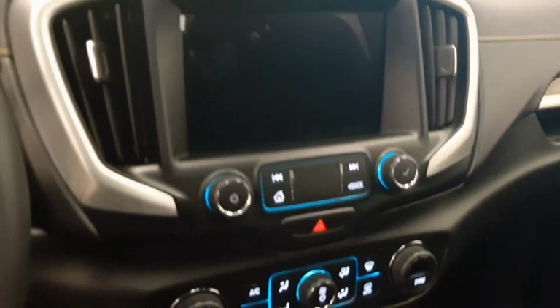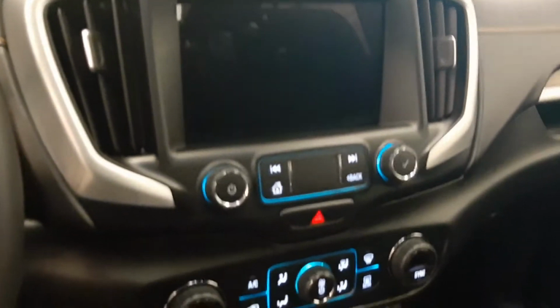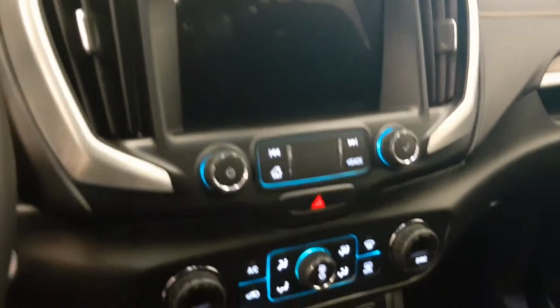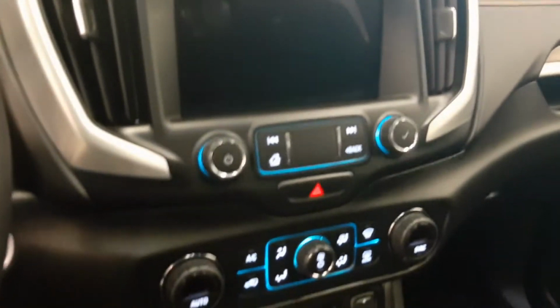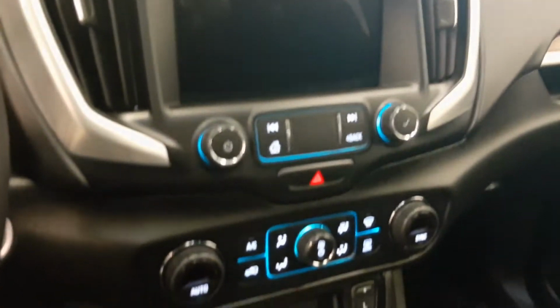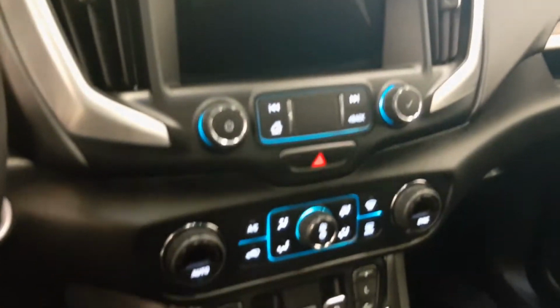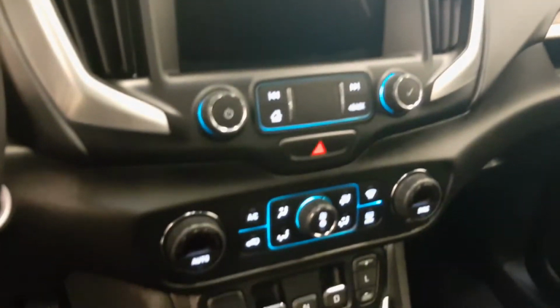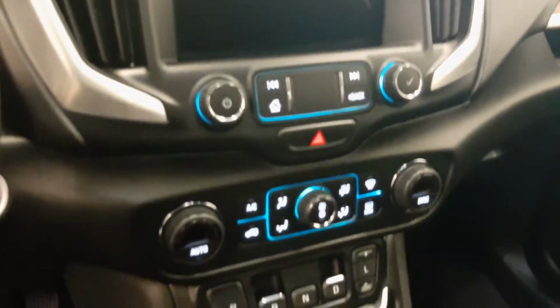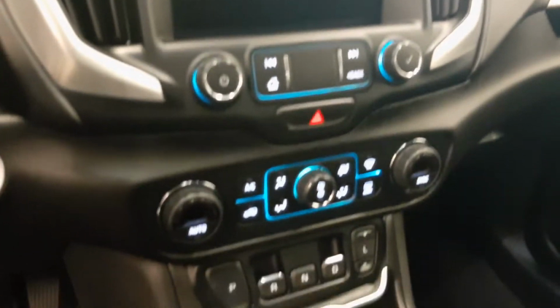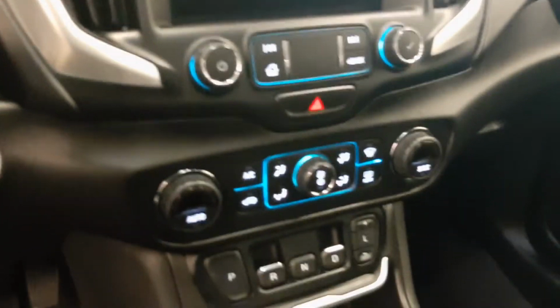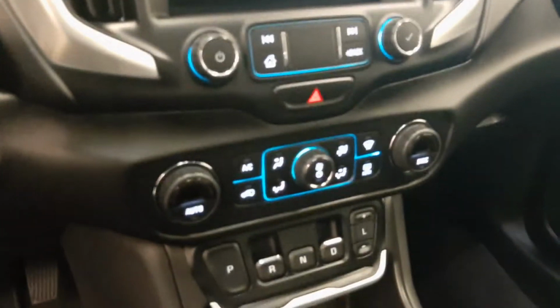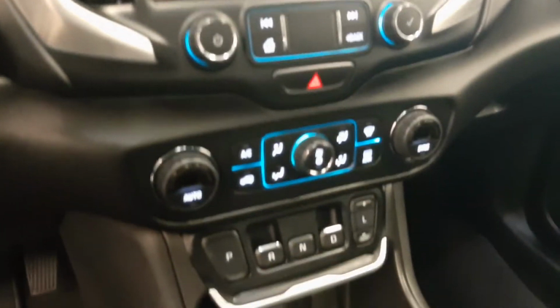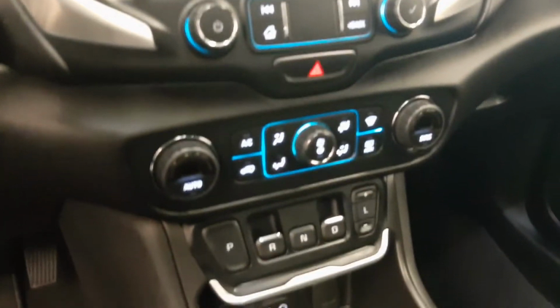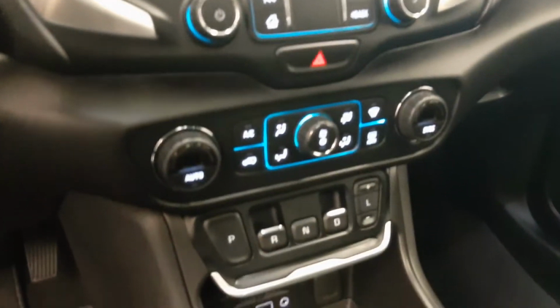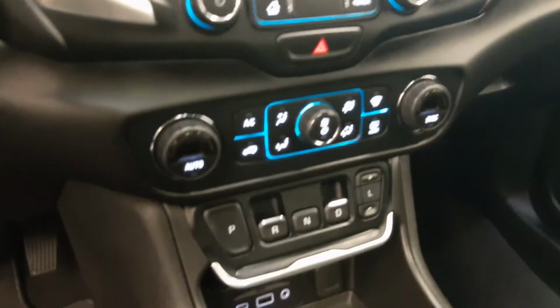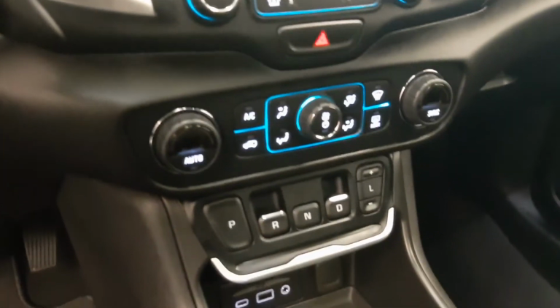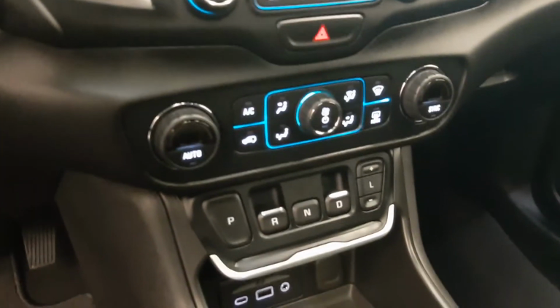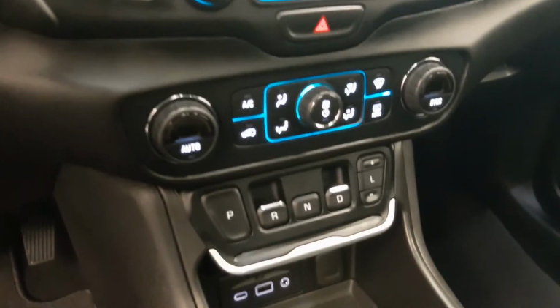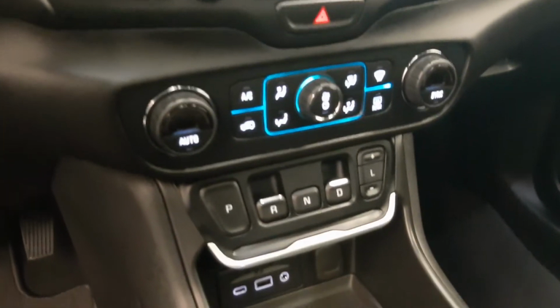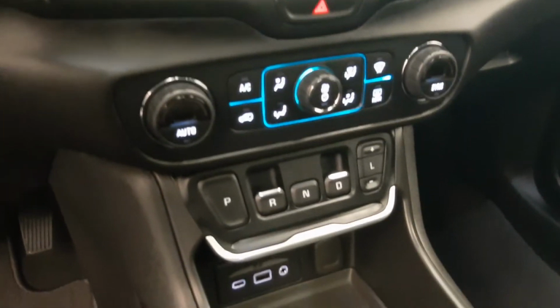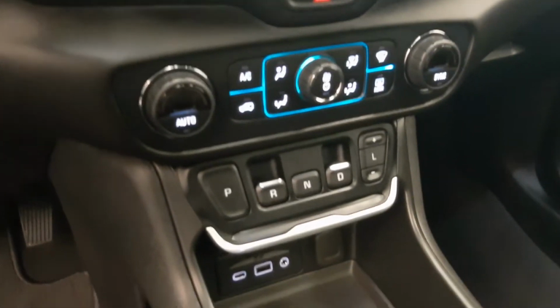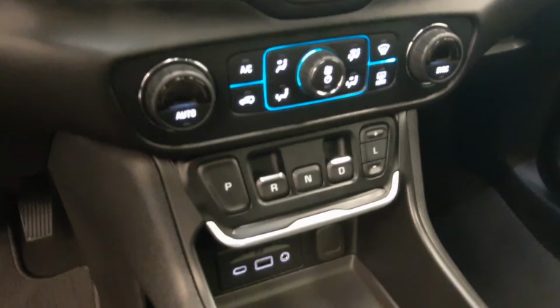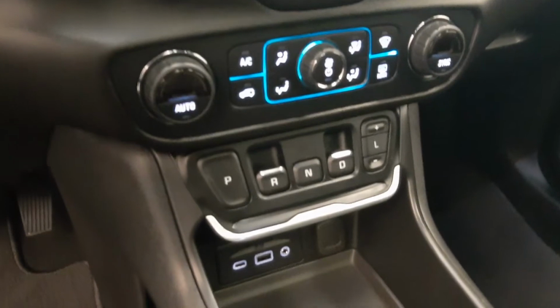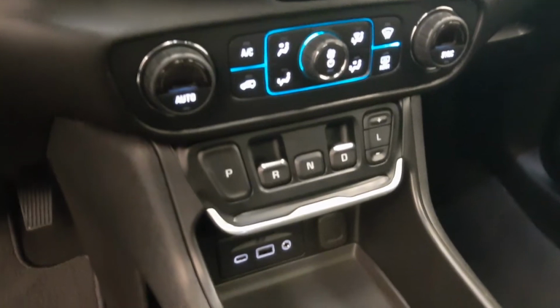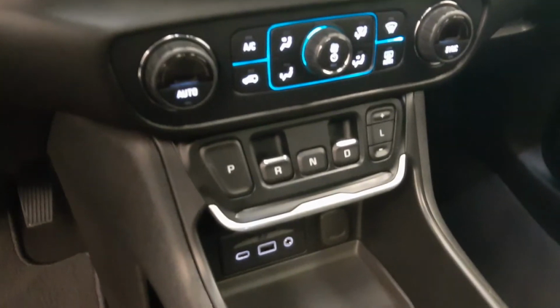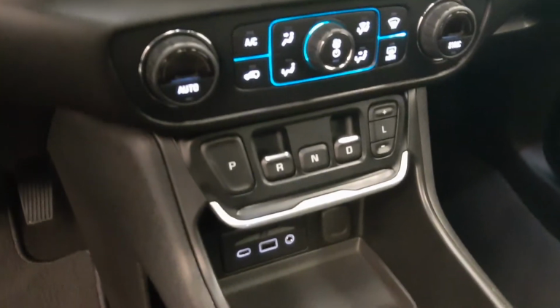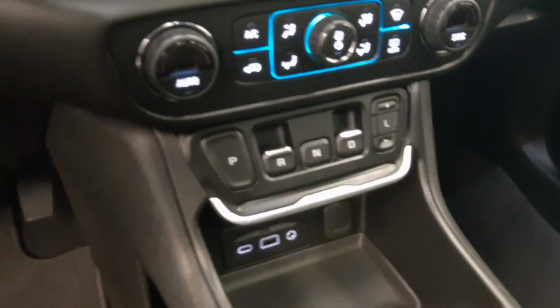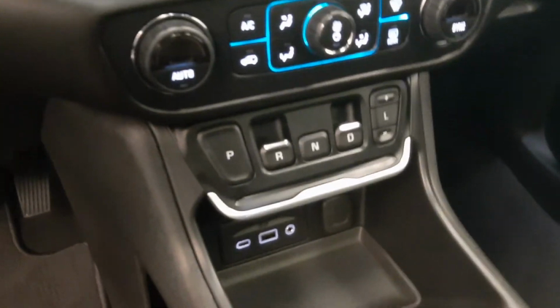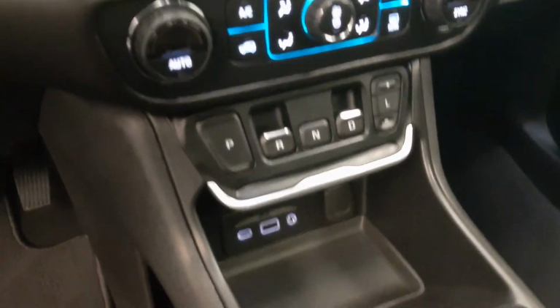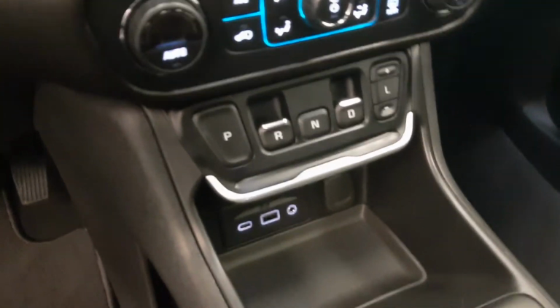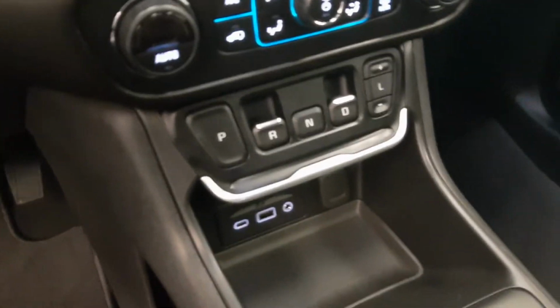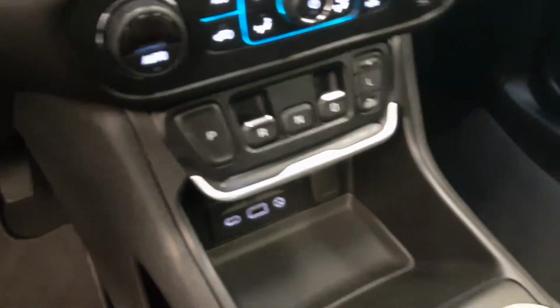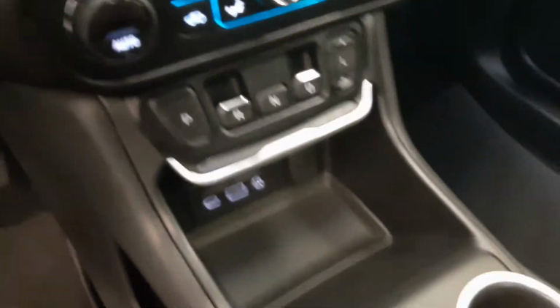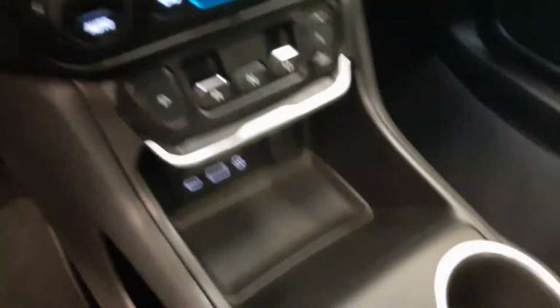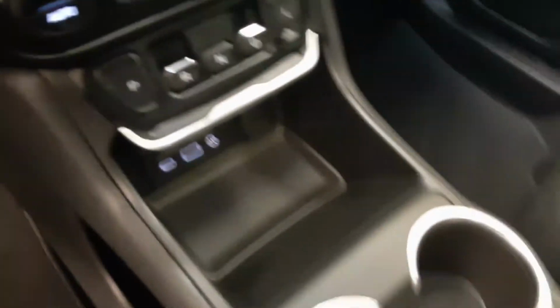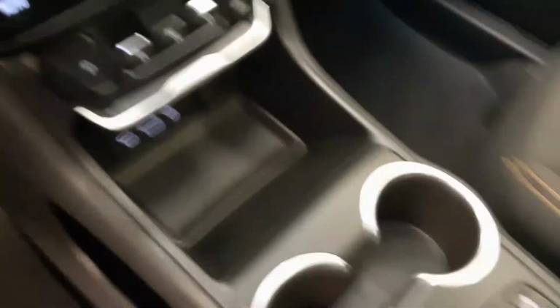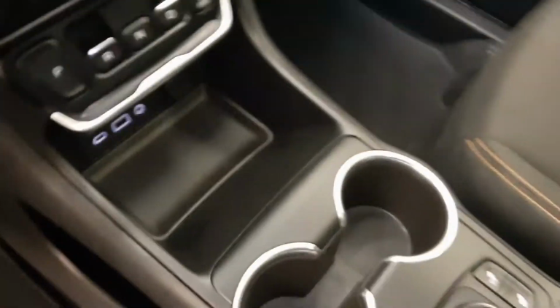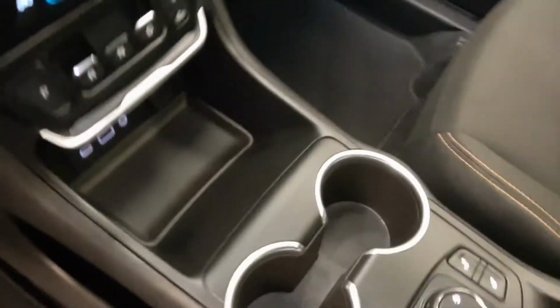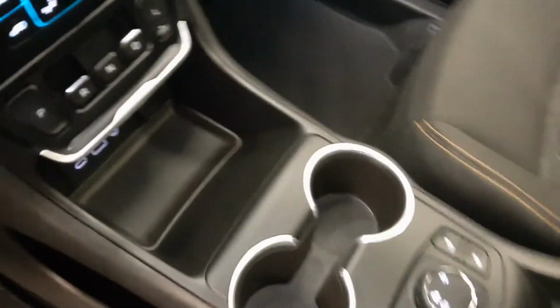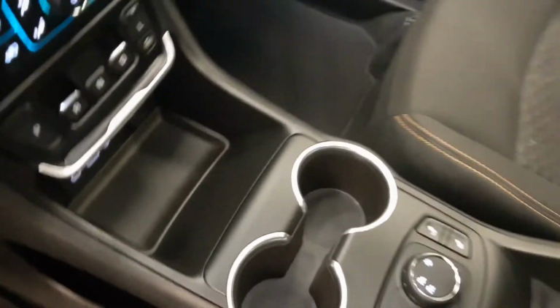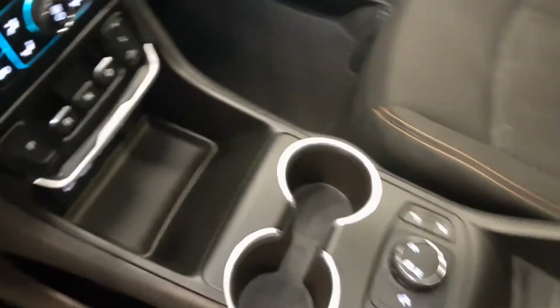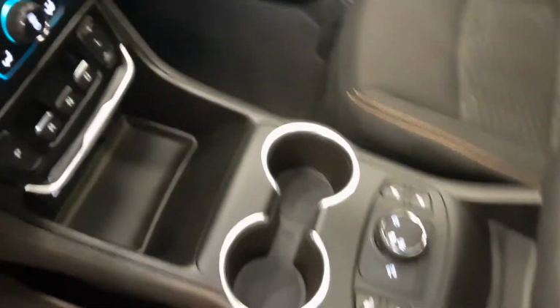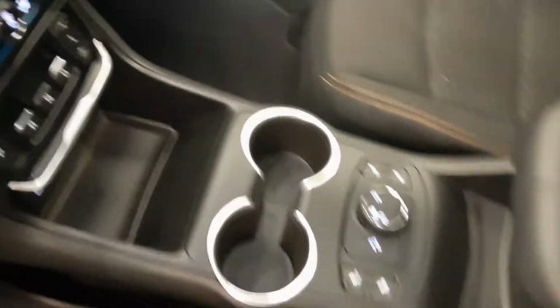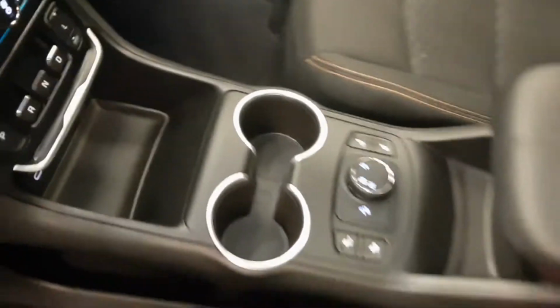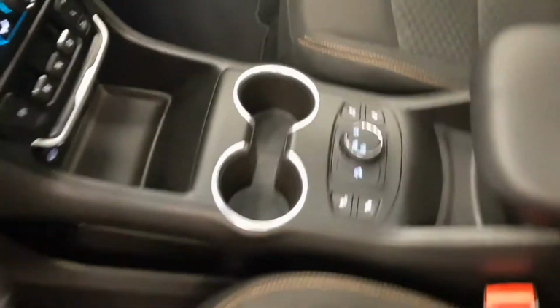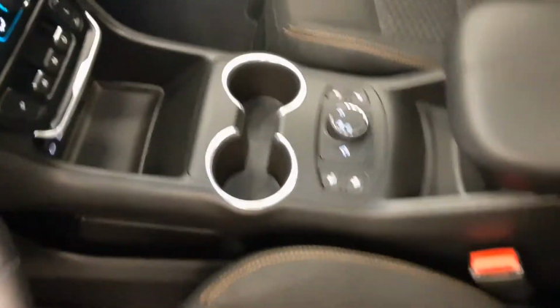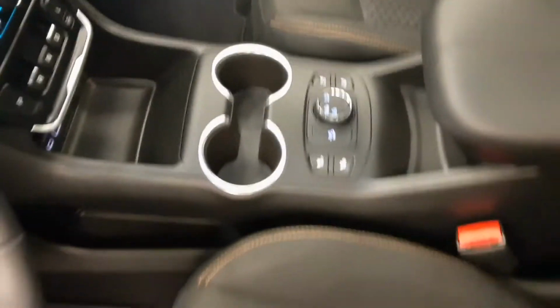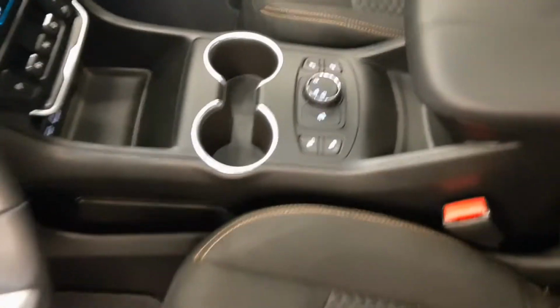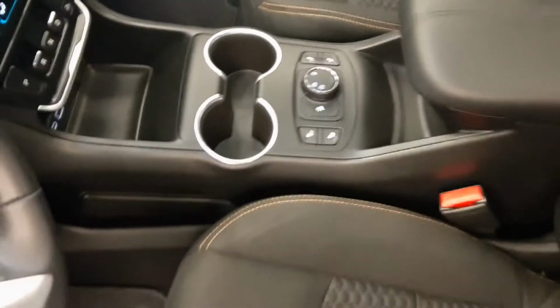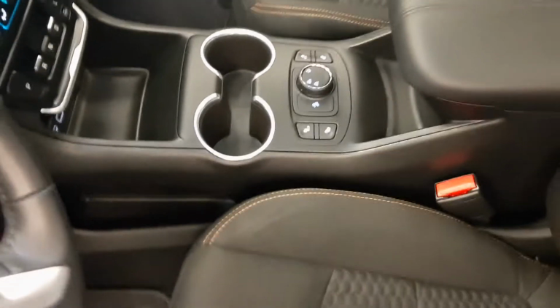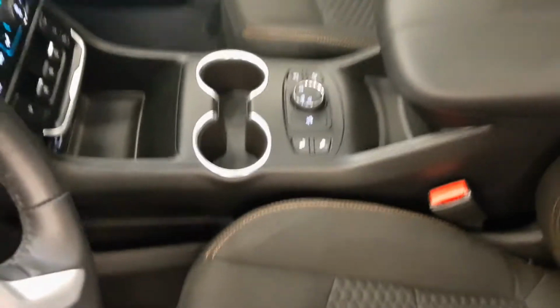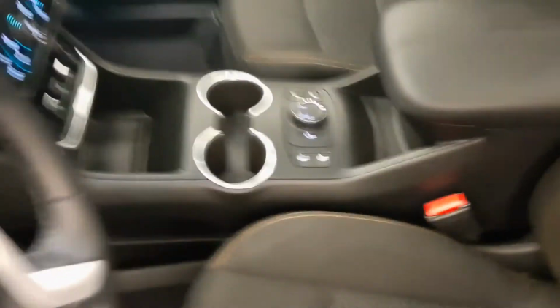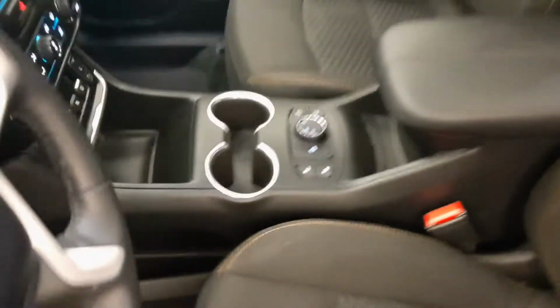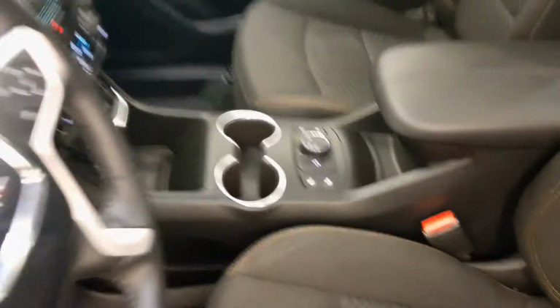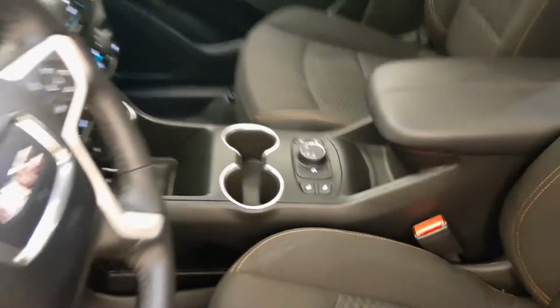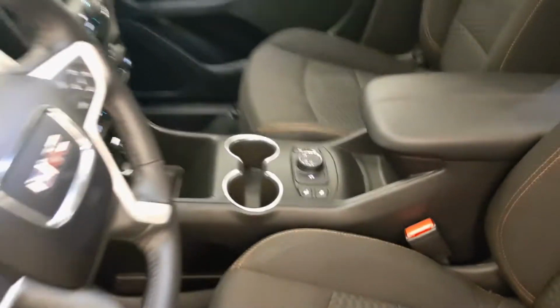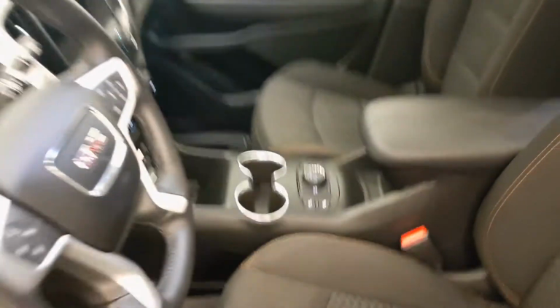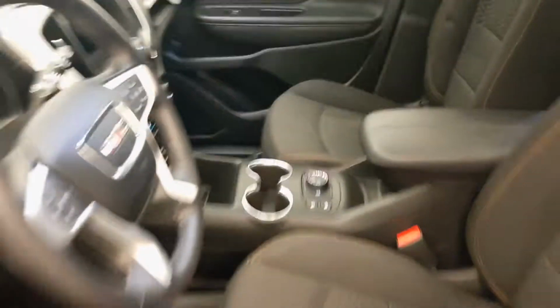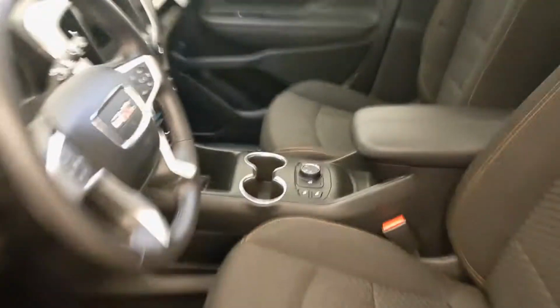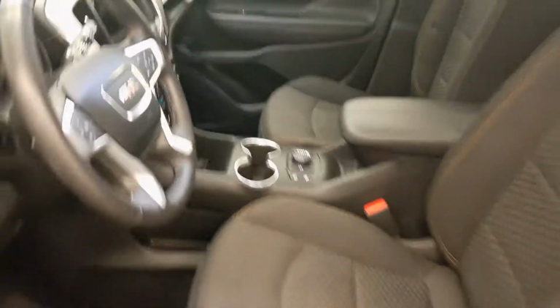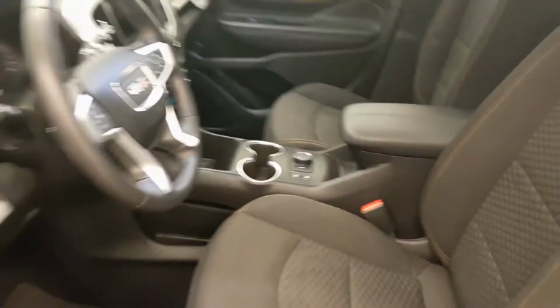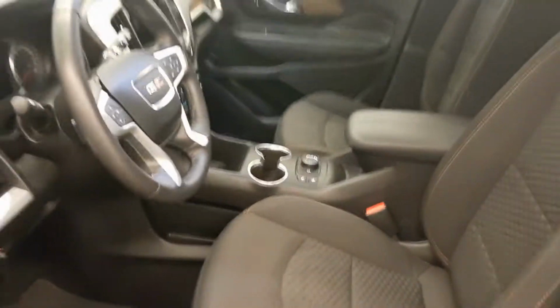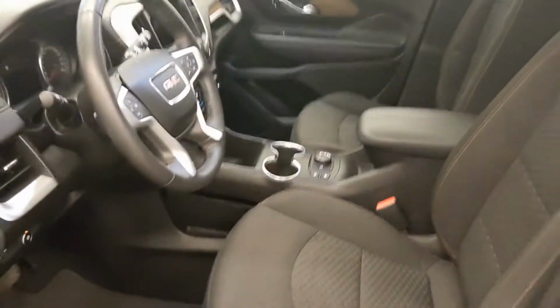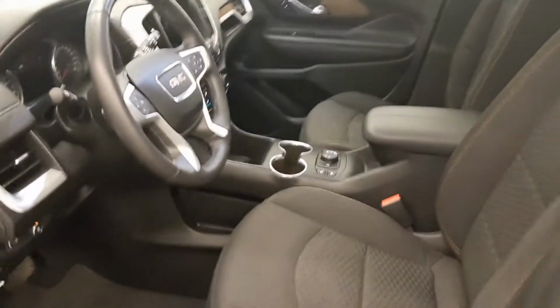AM/FM radio, climate control with AC, electronic shifter, and heated seats. And our interior colour is black.